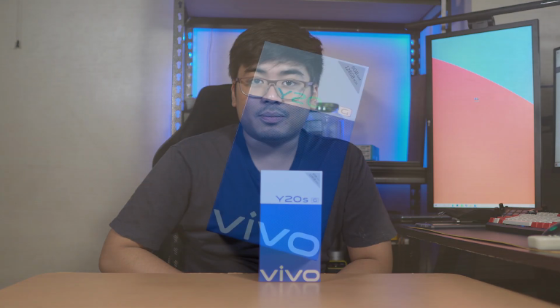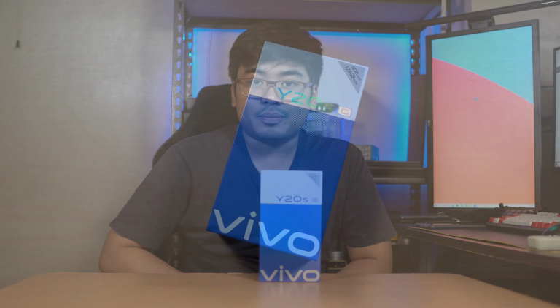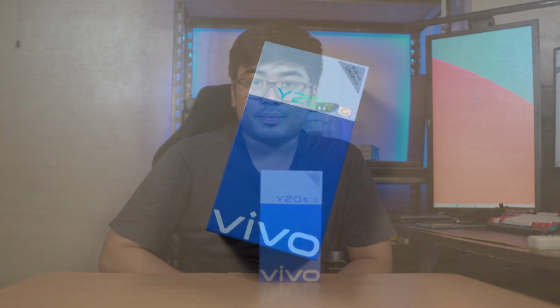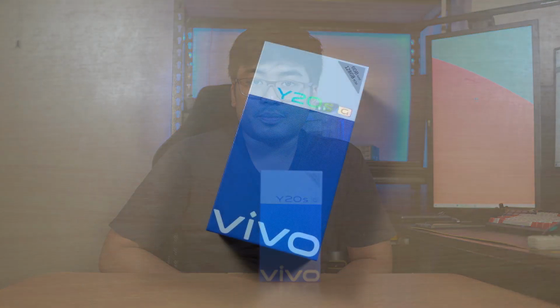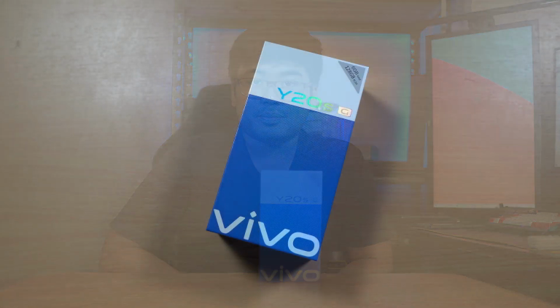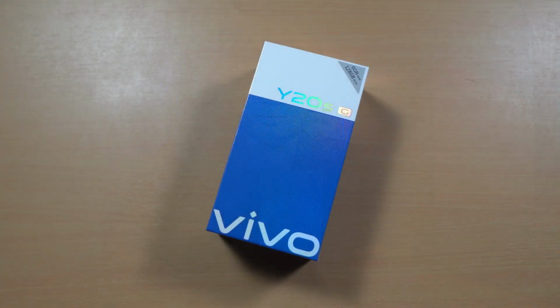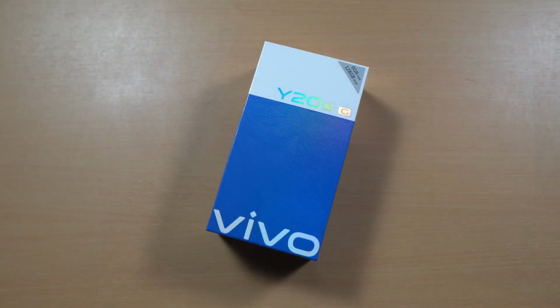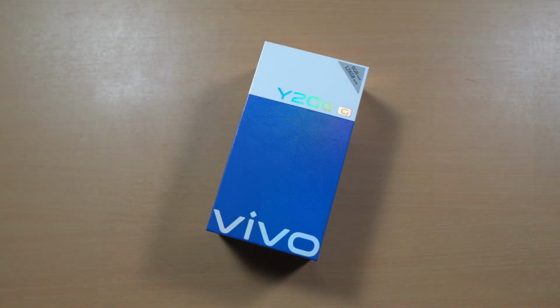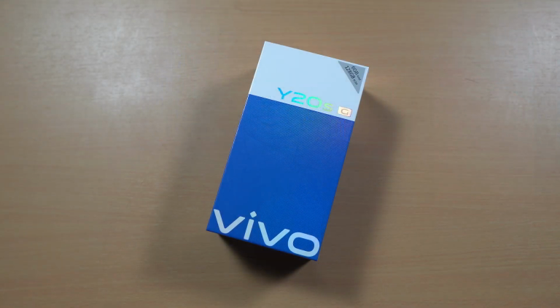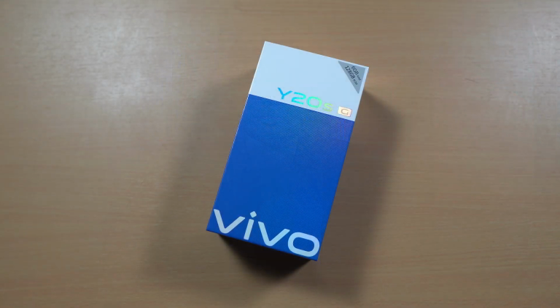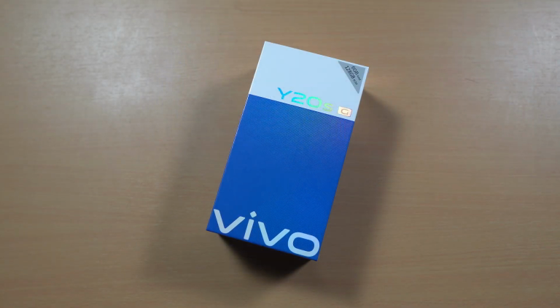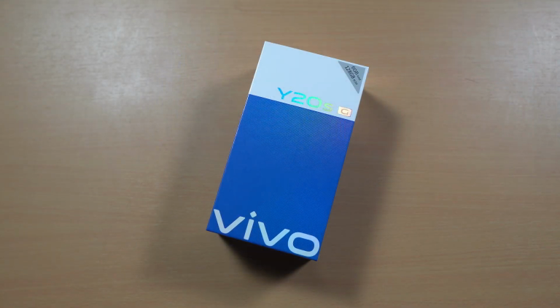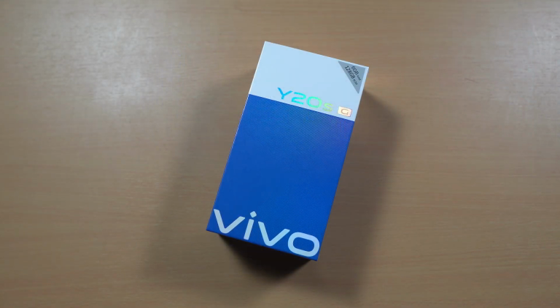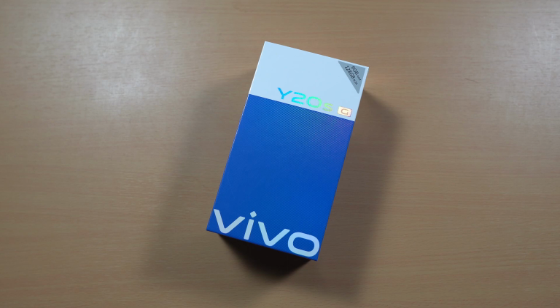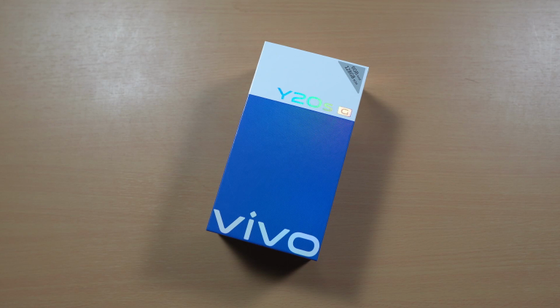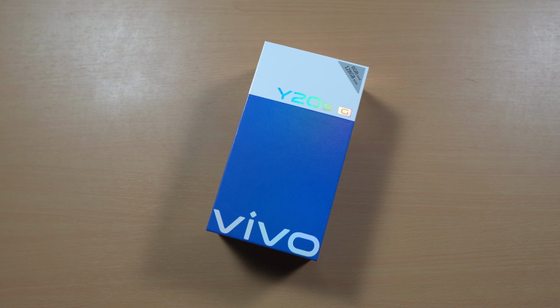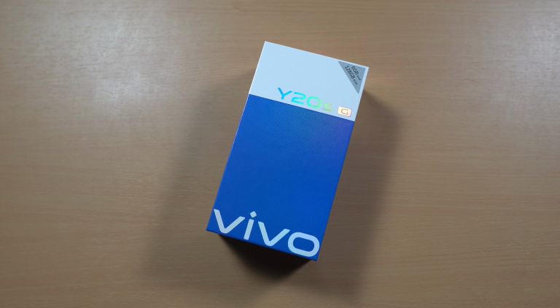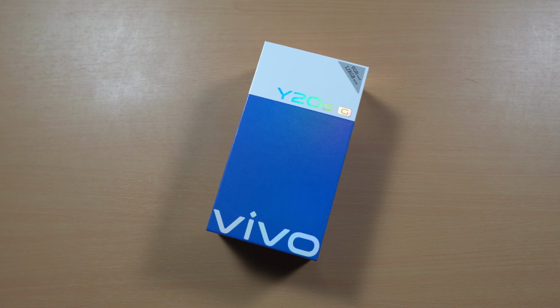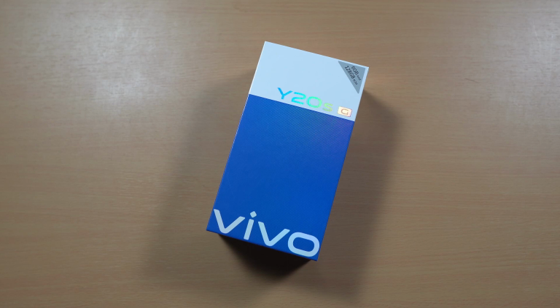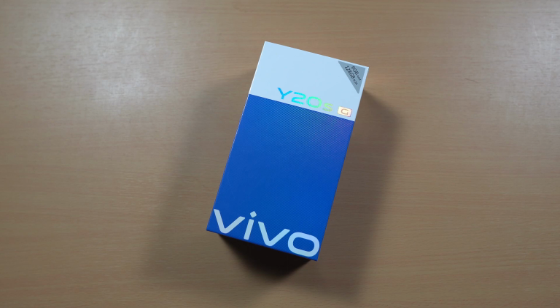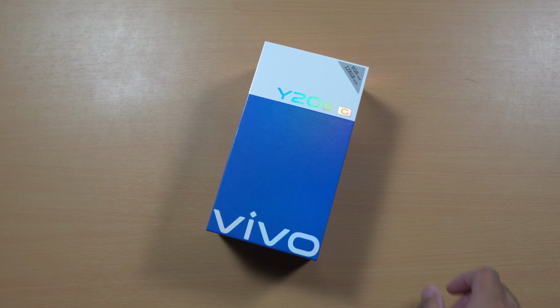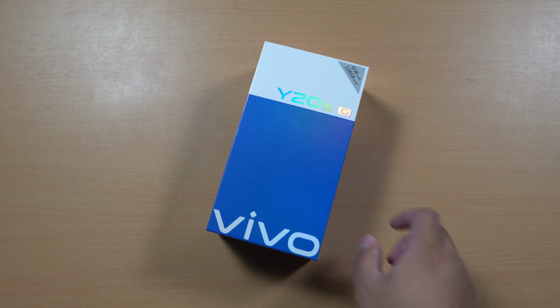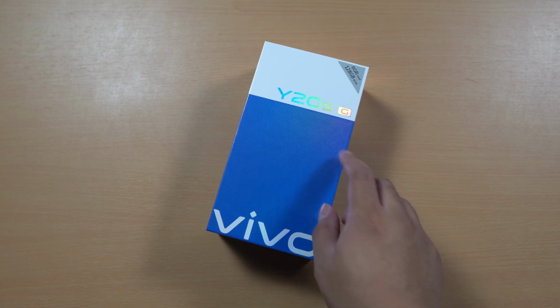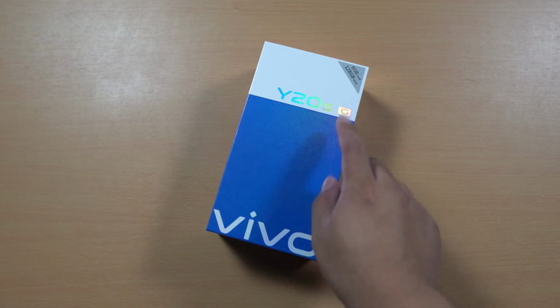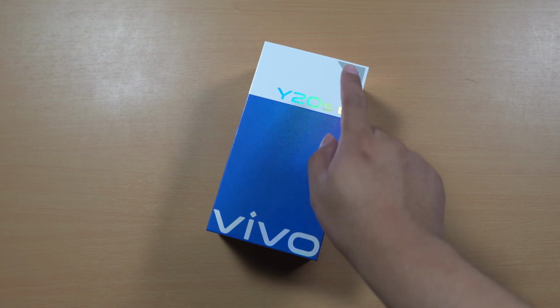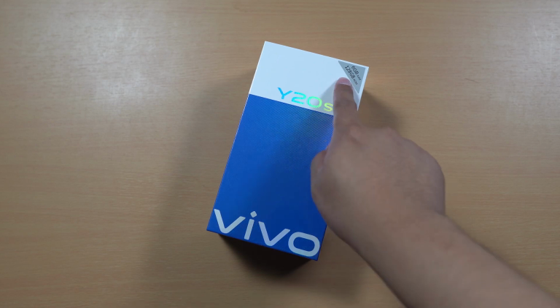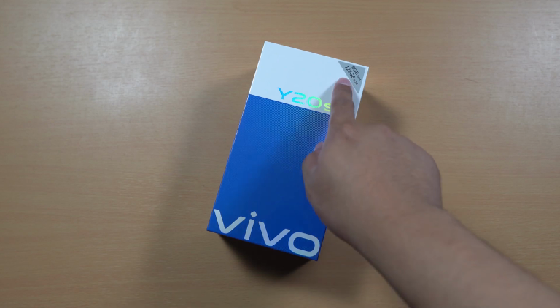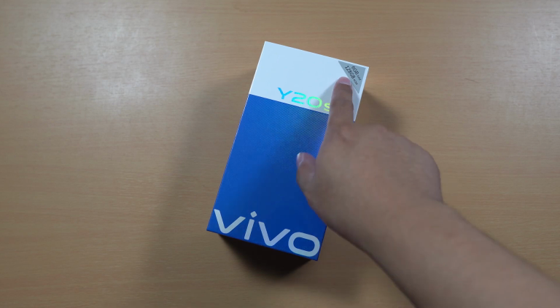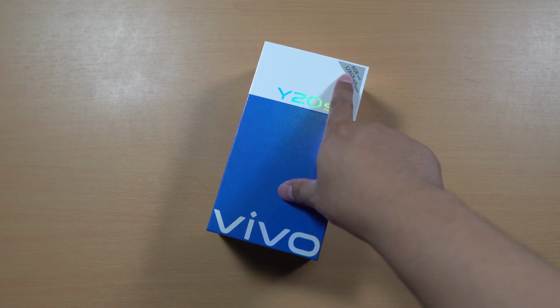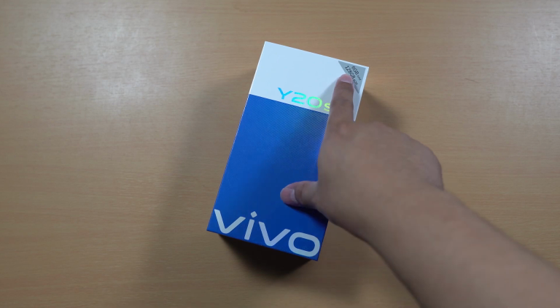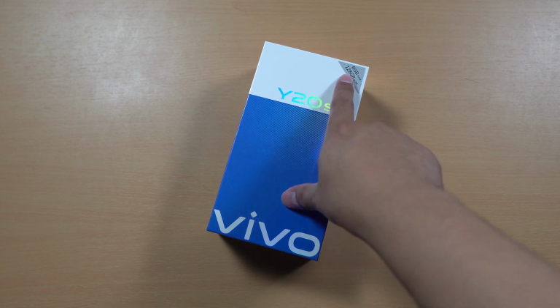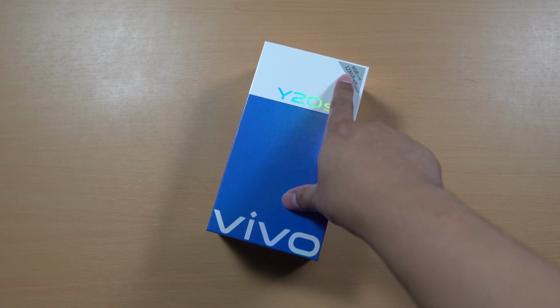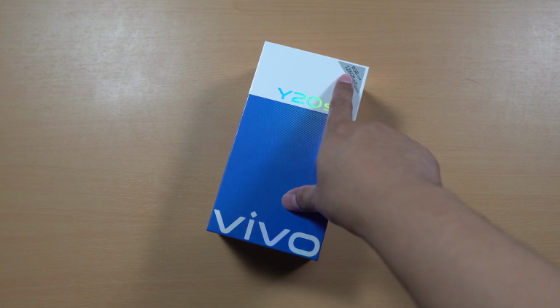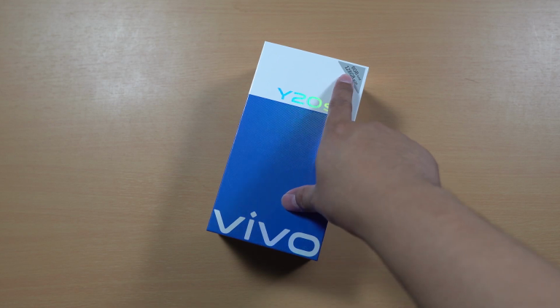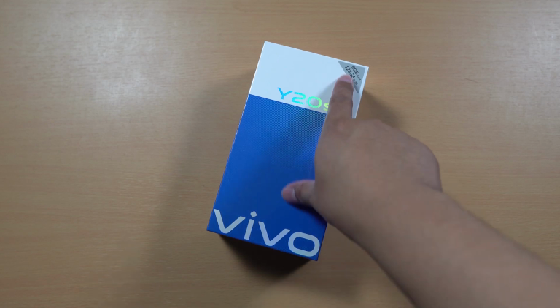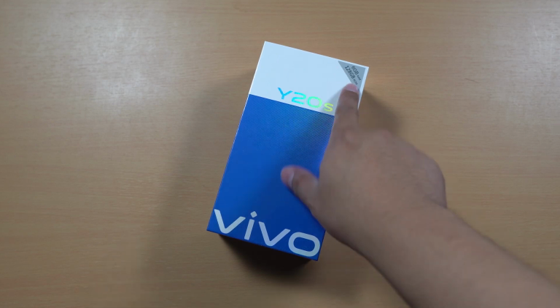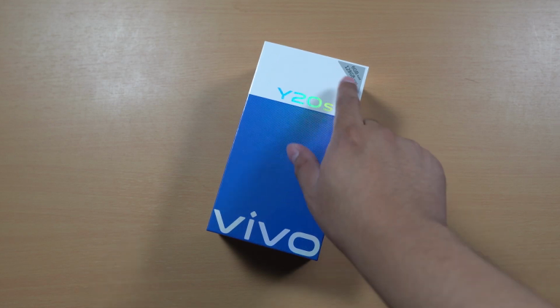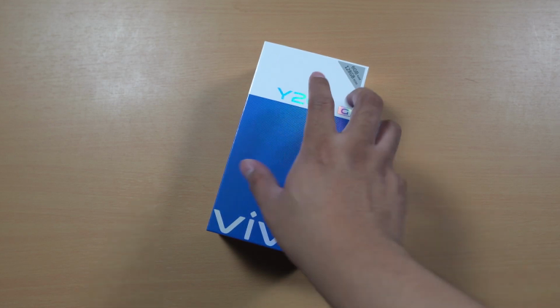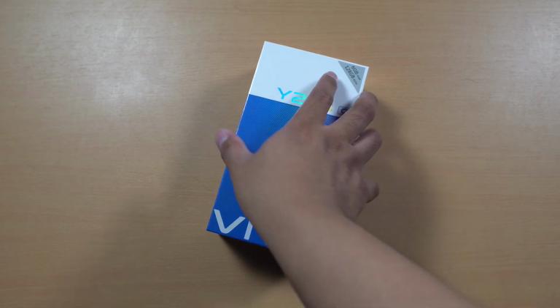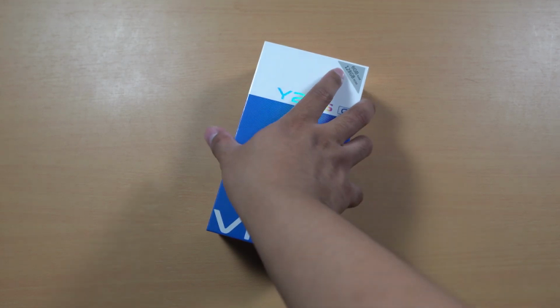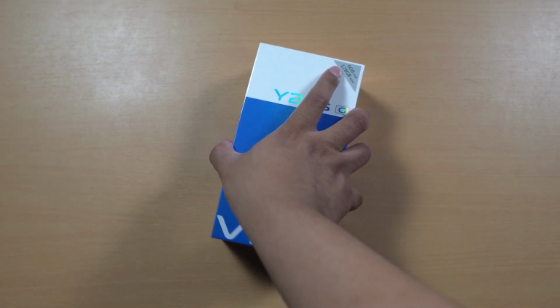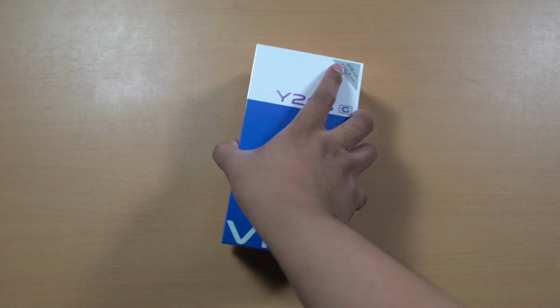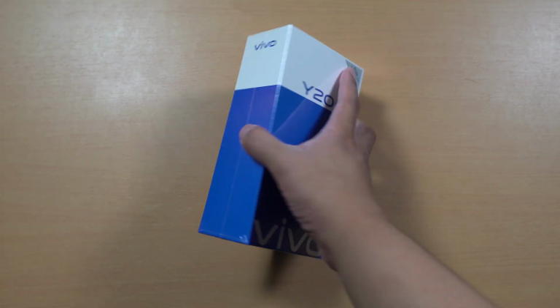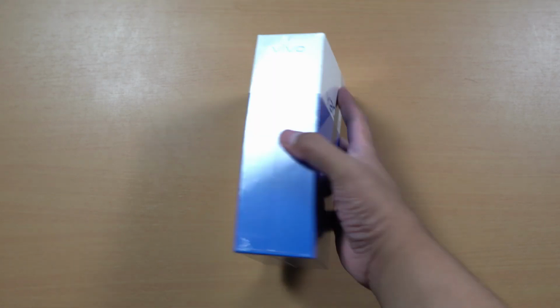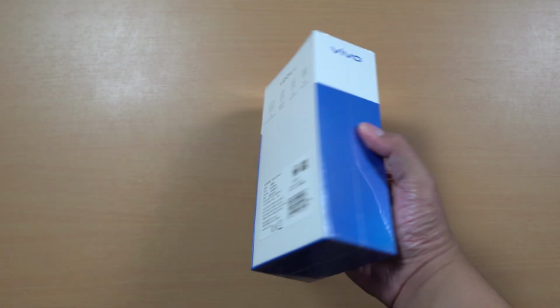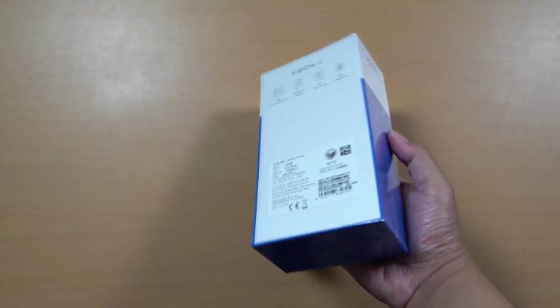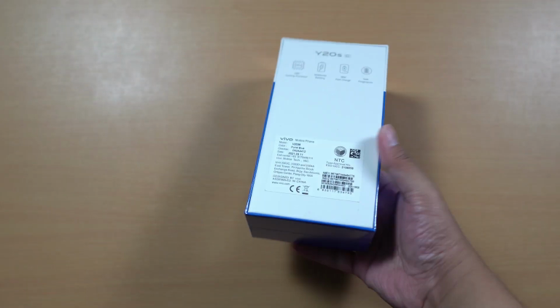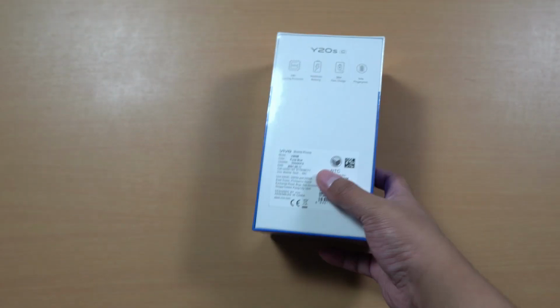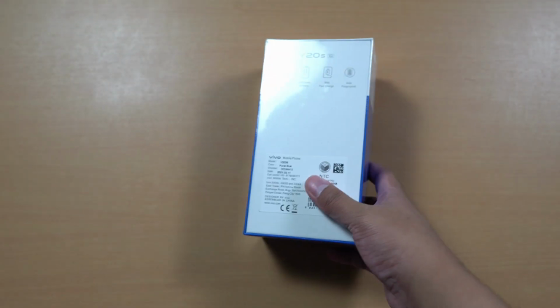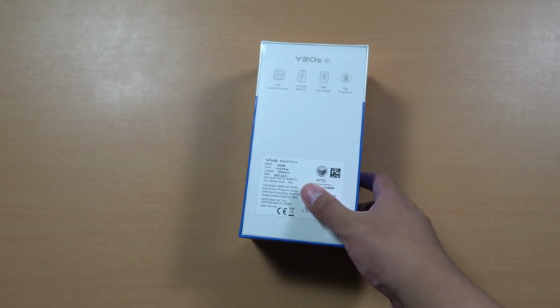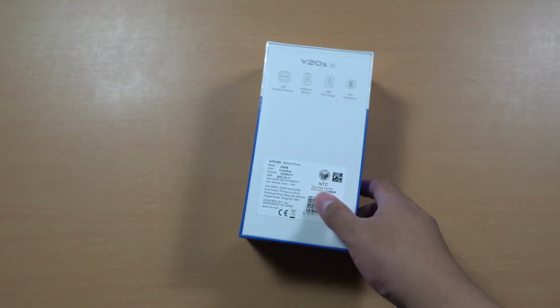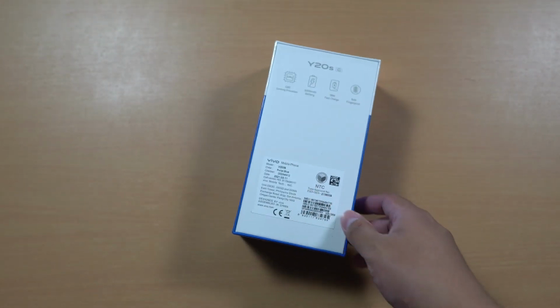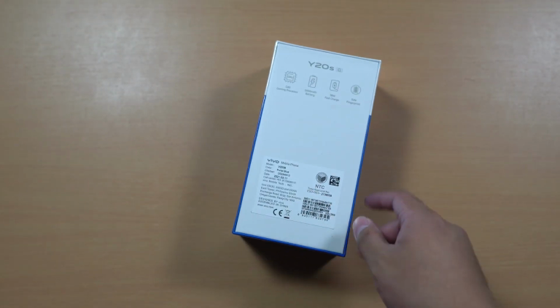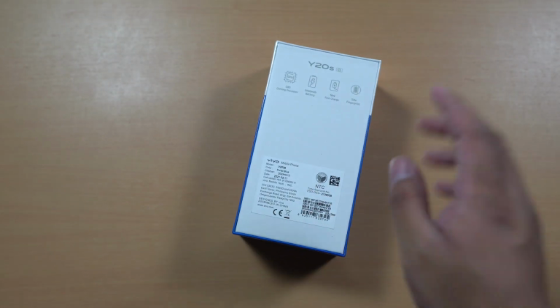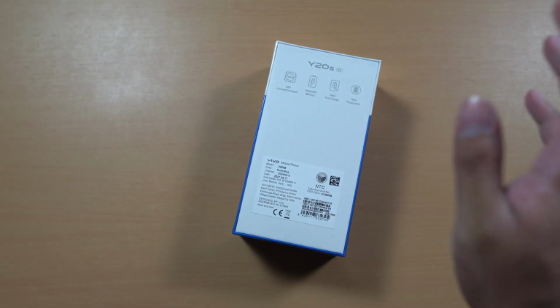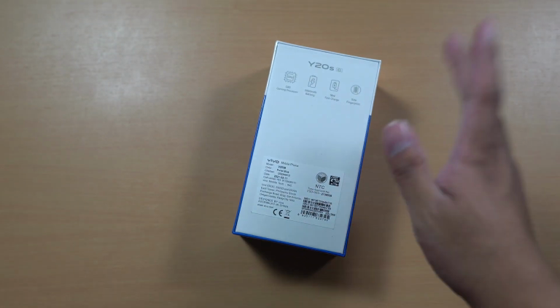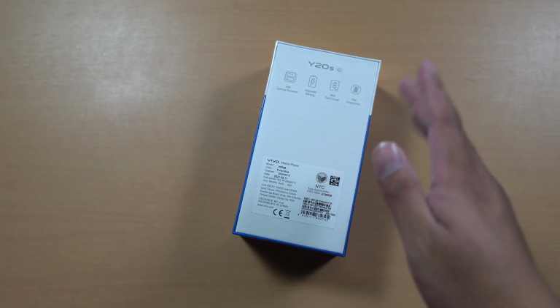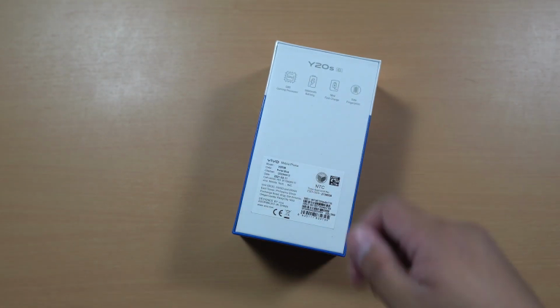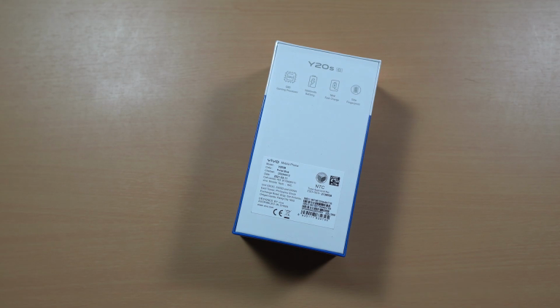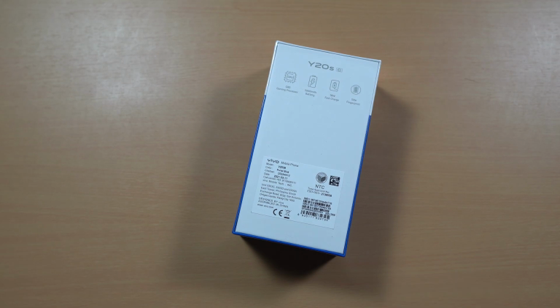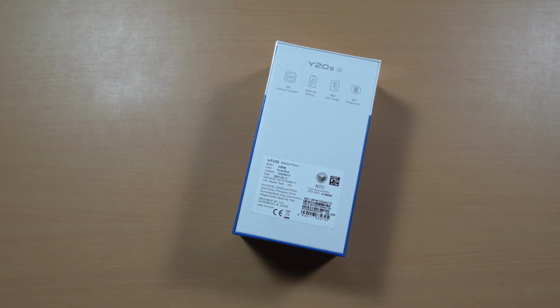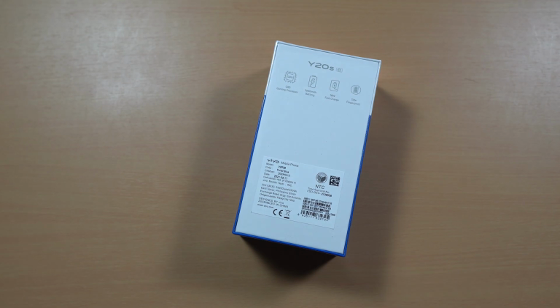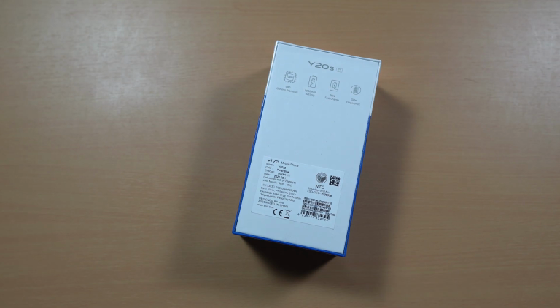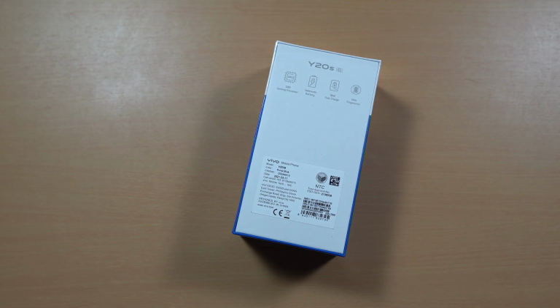So you're looking at the box of the Vivo Y20SG — again, 6GB of RAM and 128GB of internal storage. Time to unbox this one.